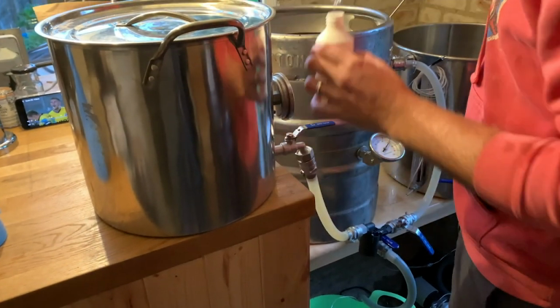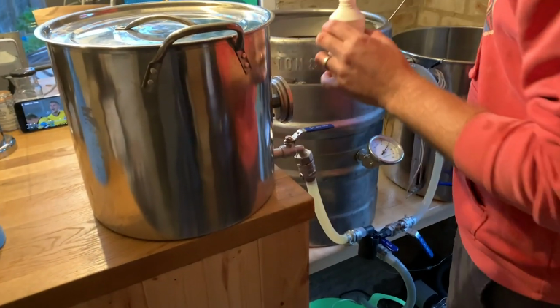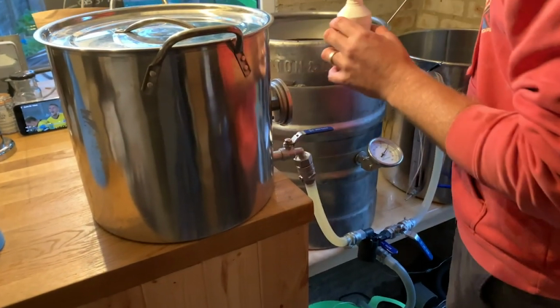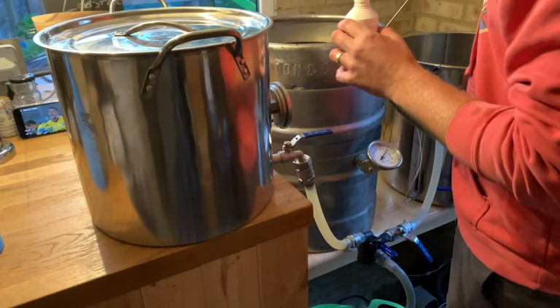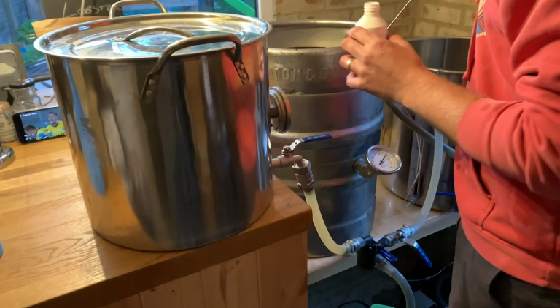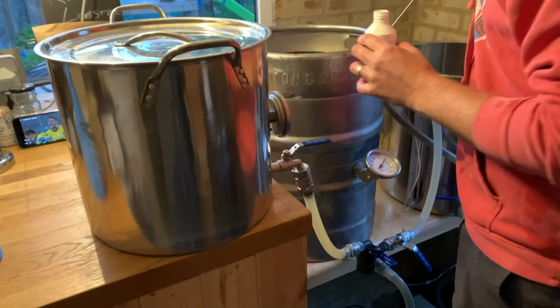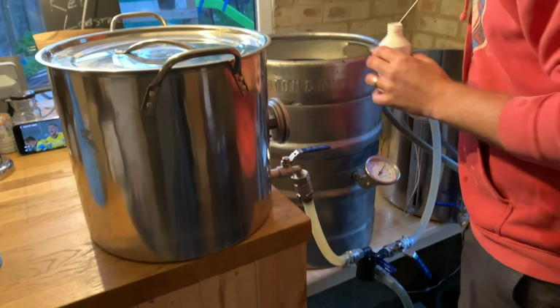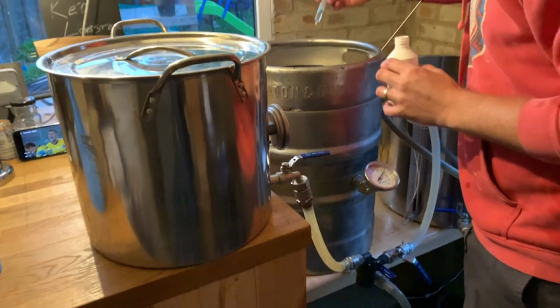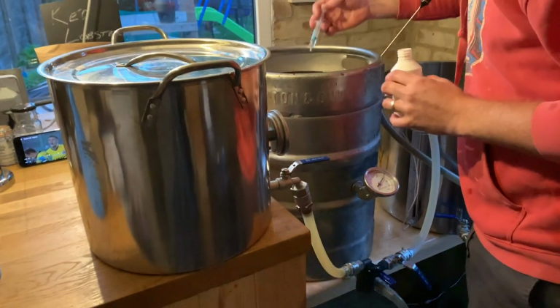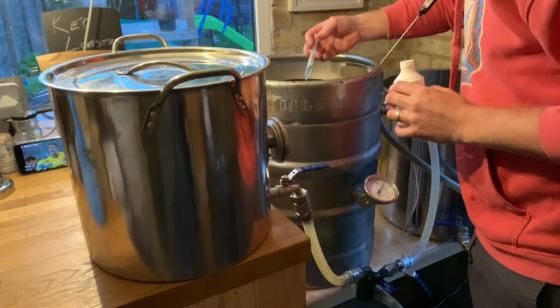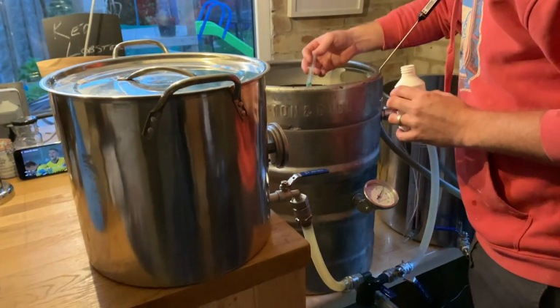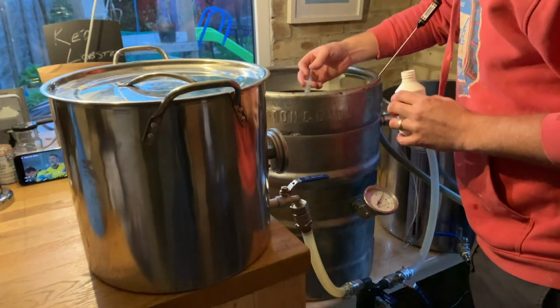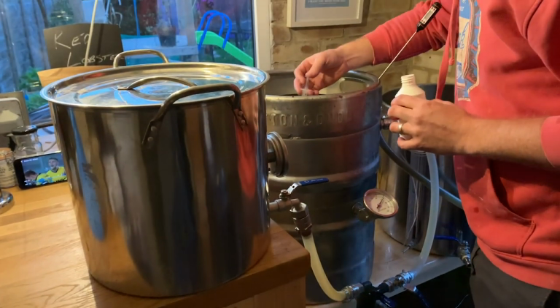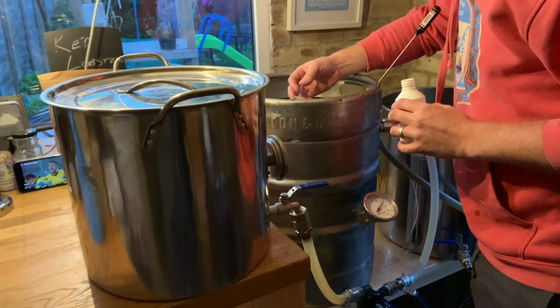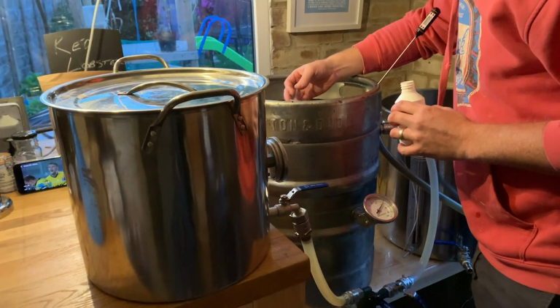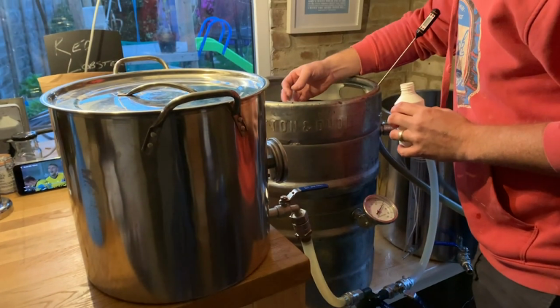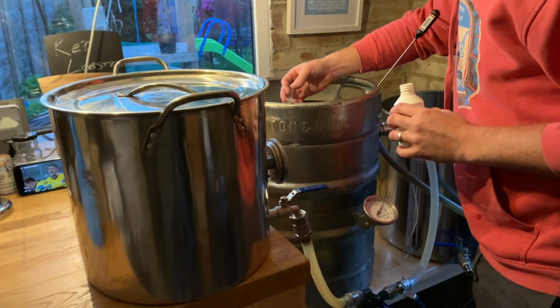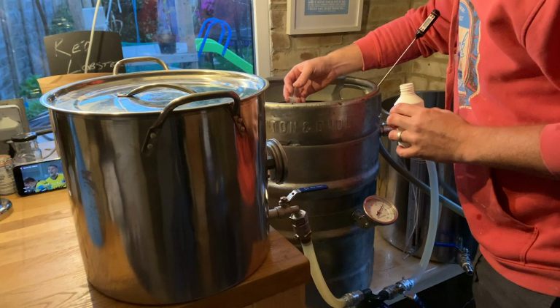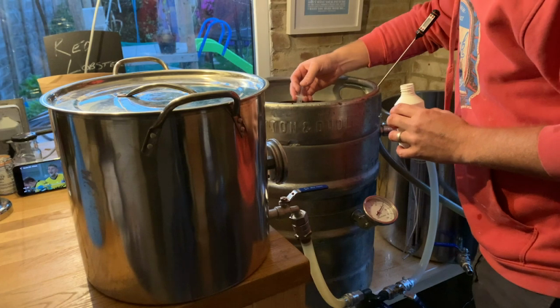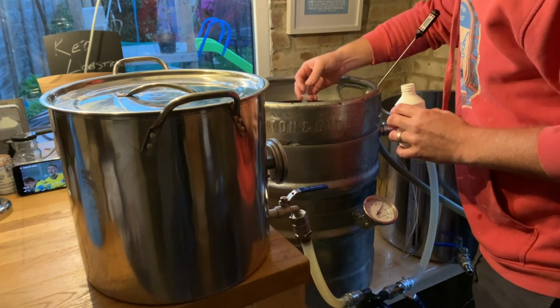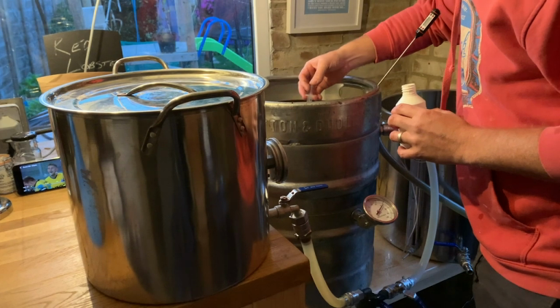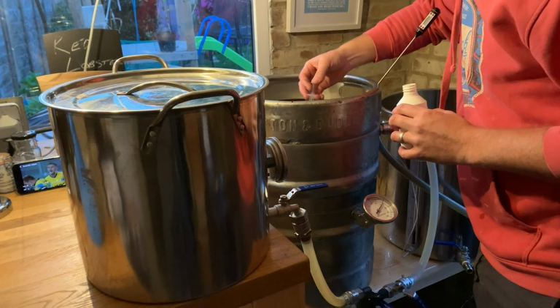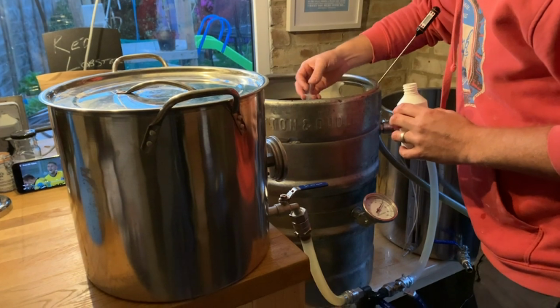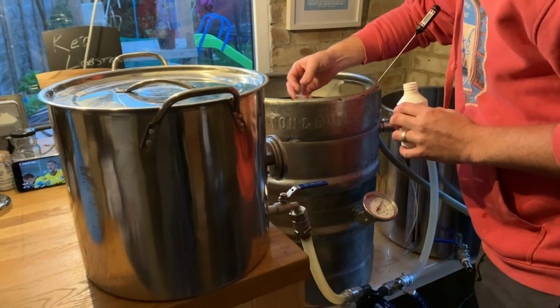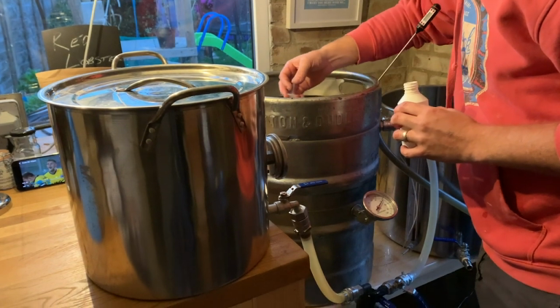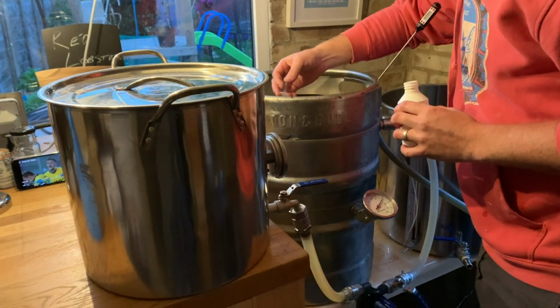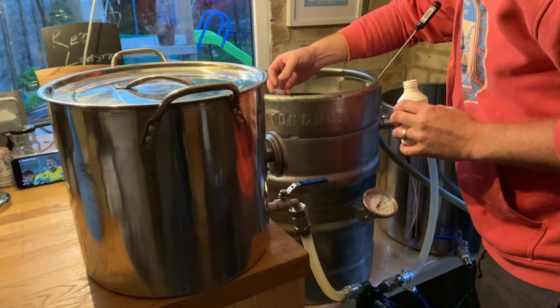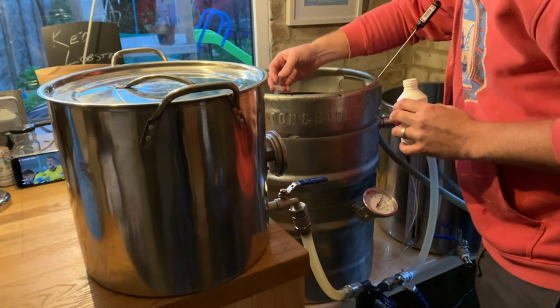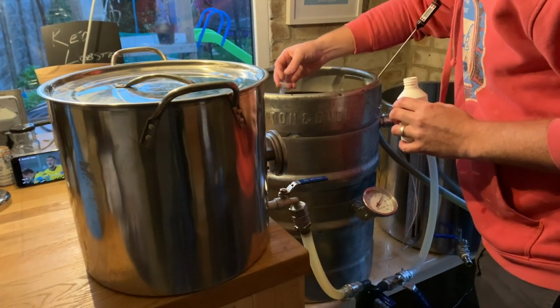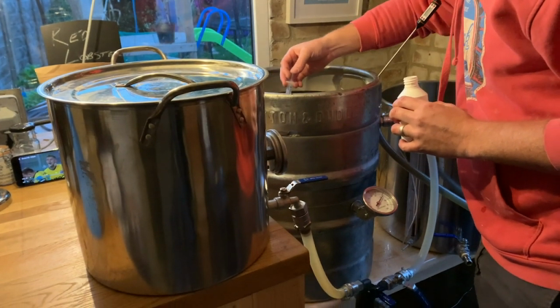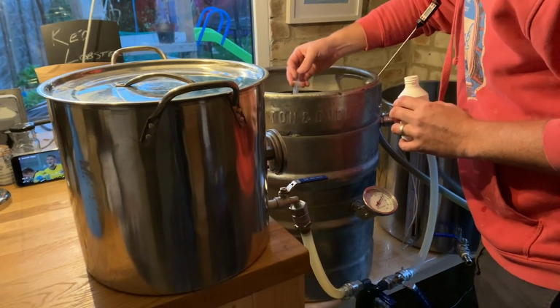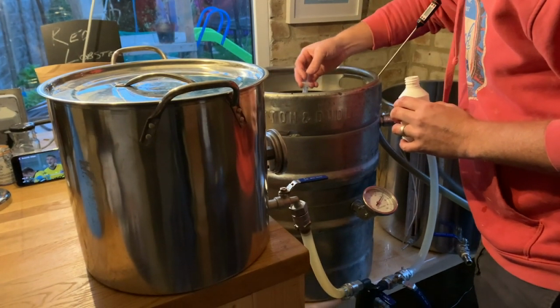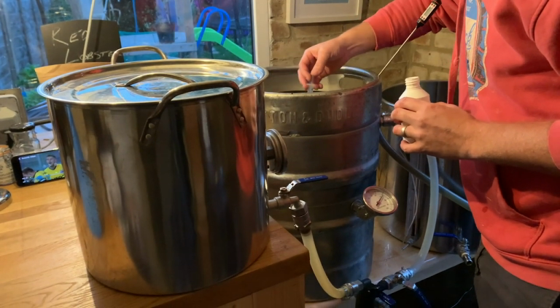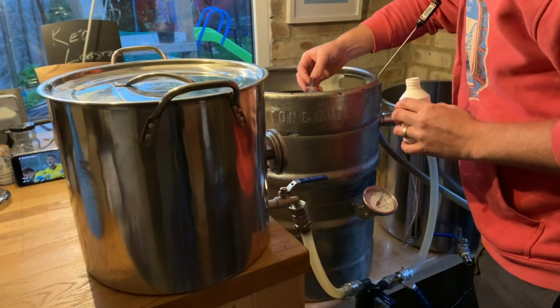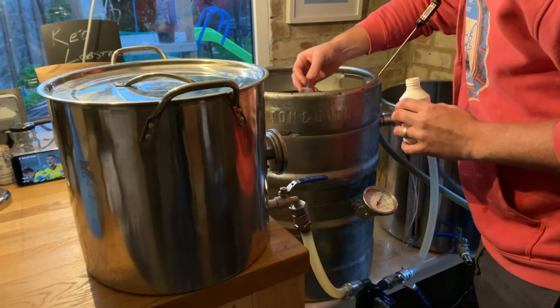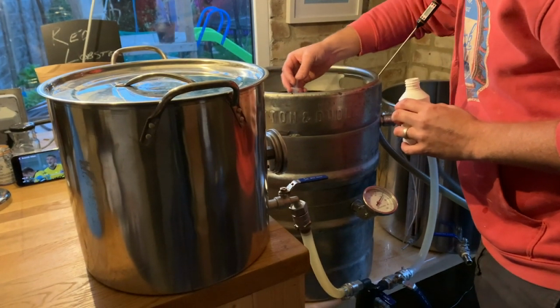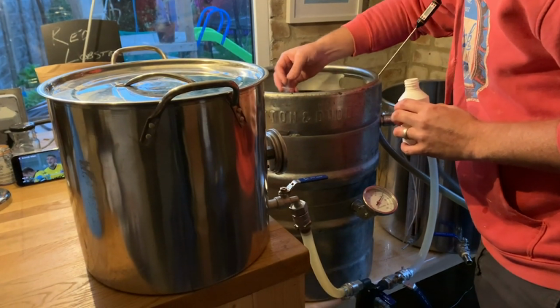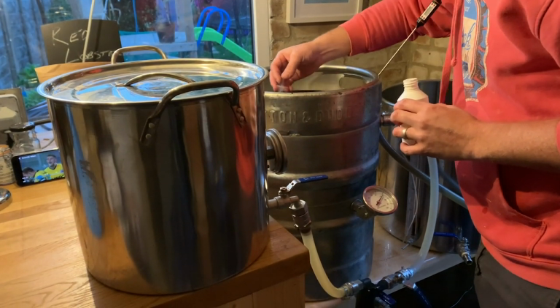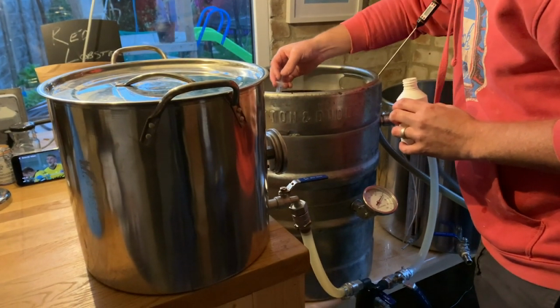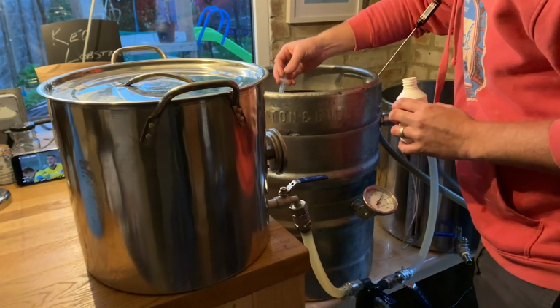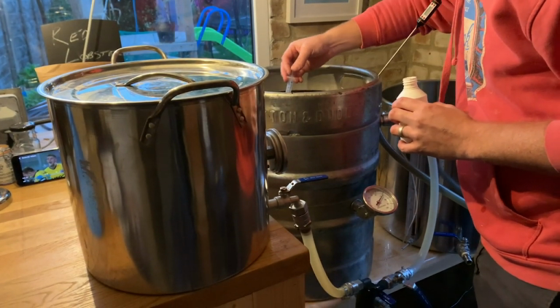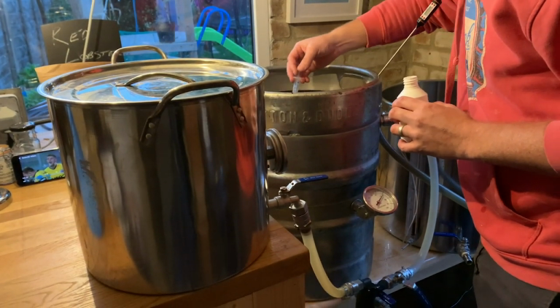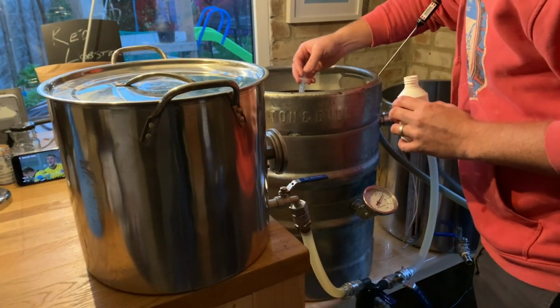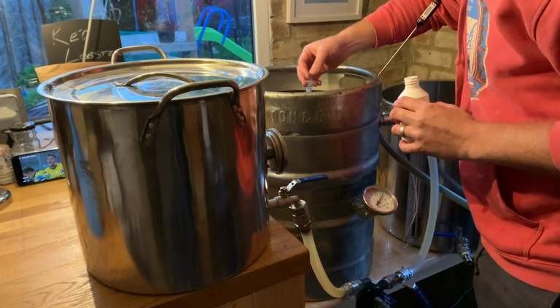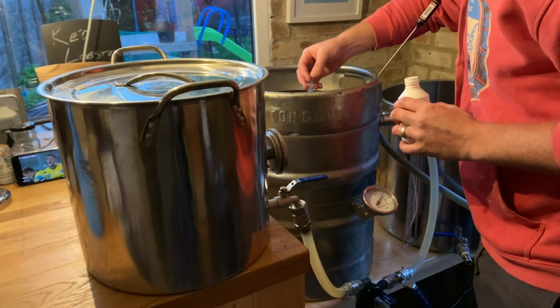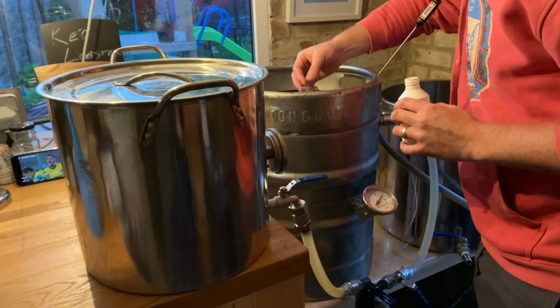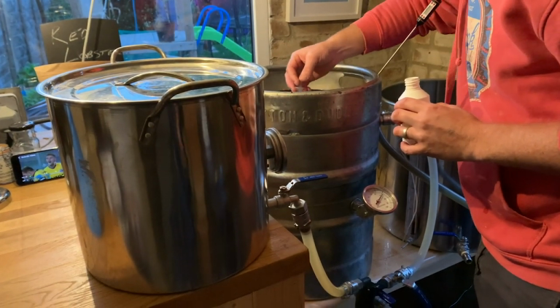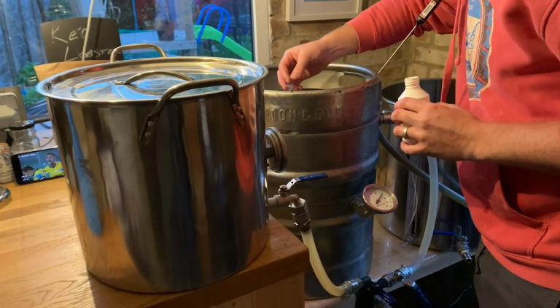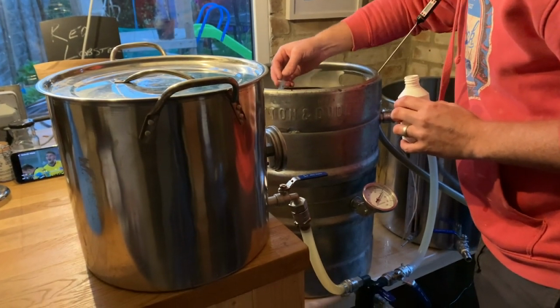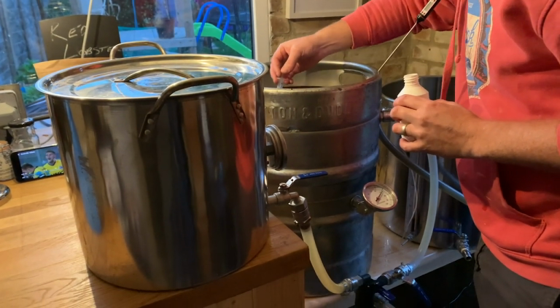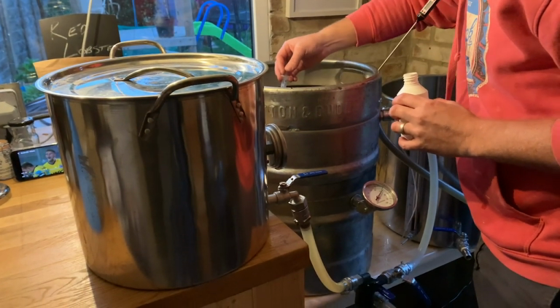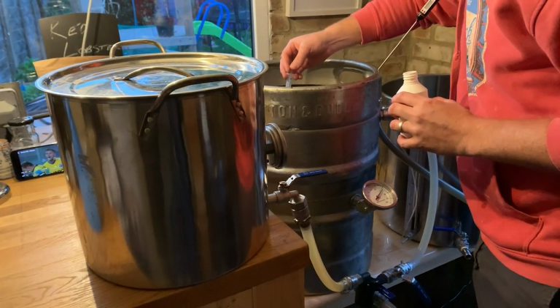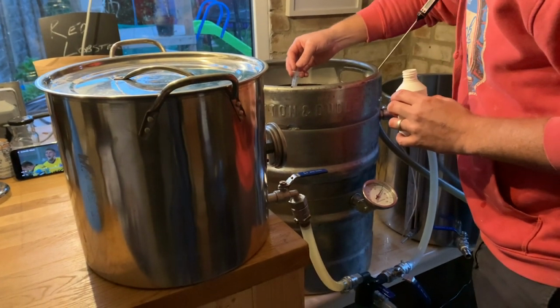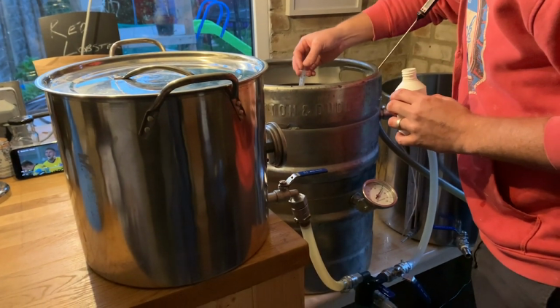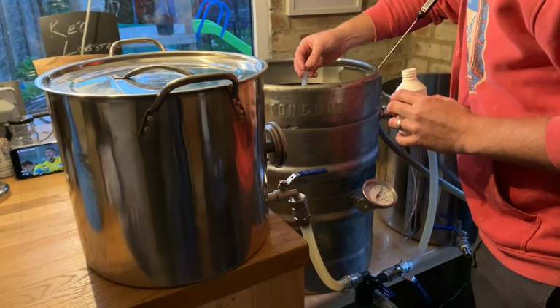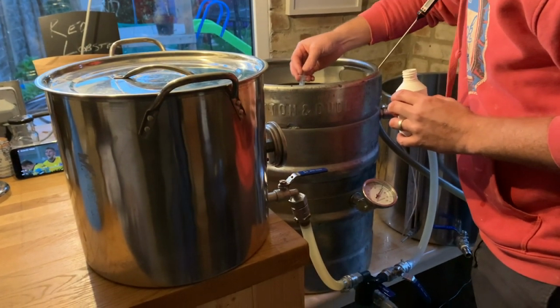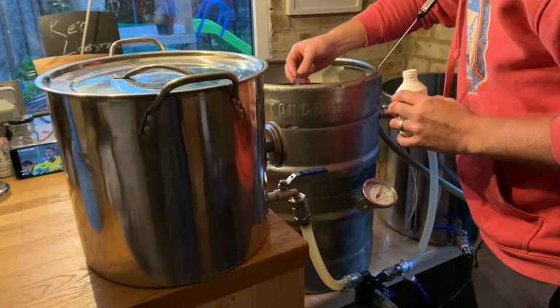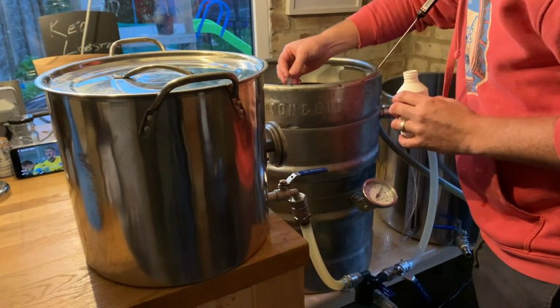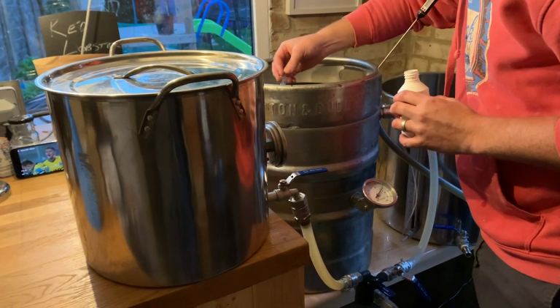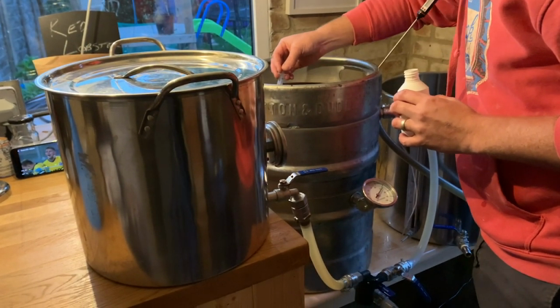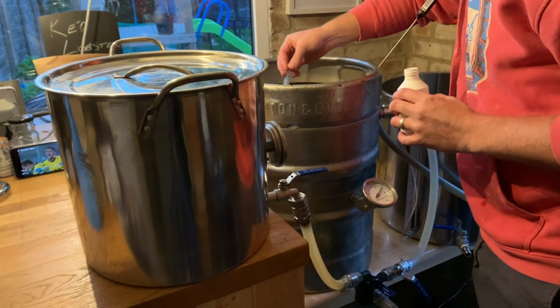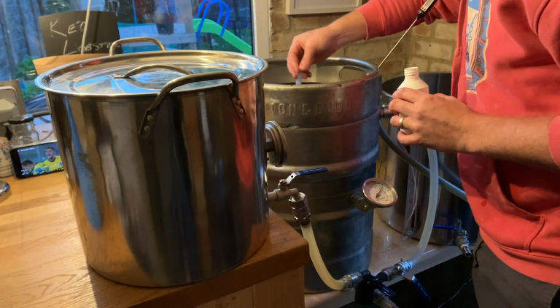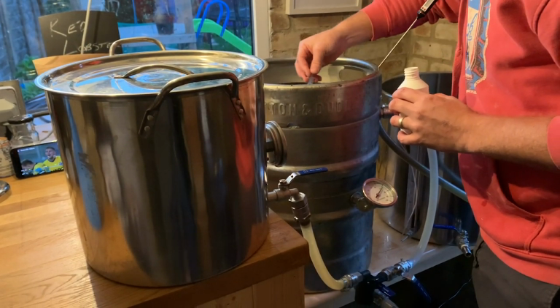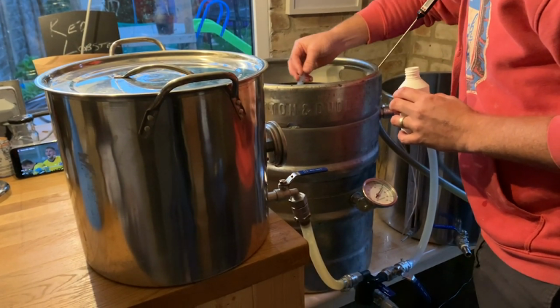So we're going with lactic acid? Yep. We want a pH of around 5.4. But this is the first time you've used lactic acid?